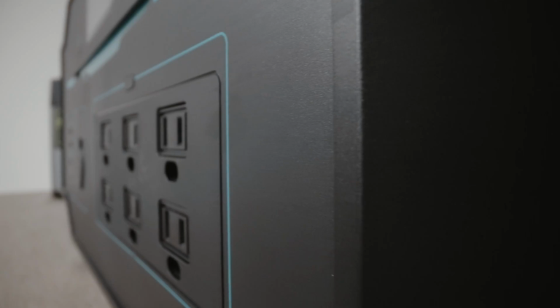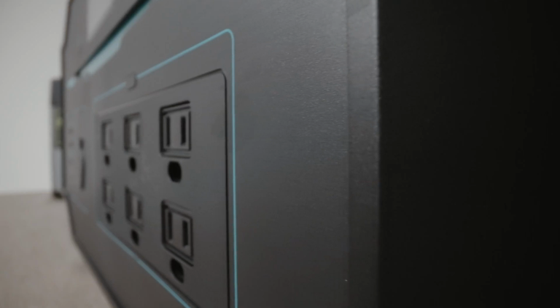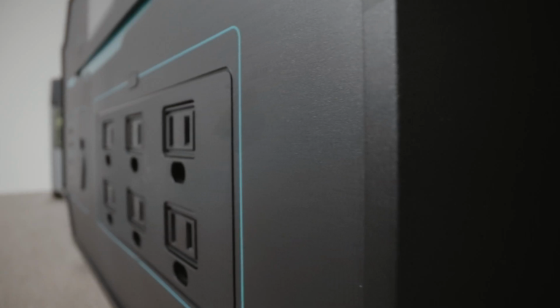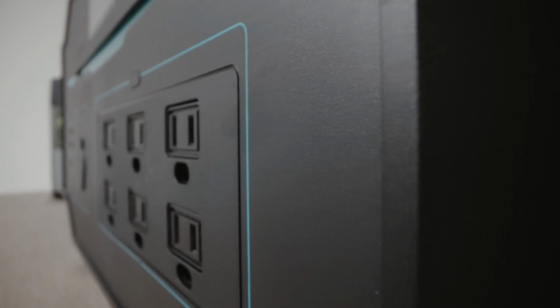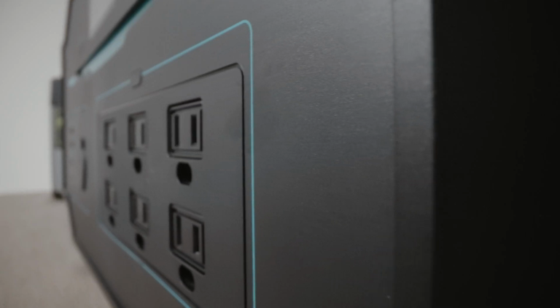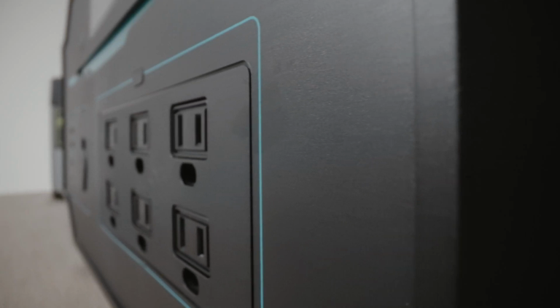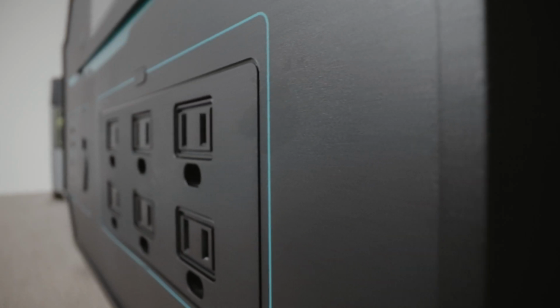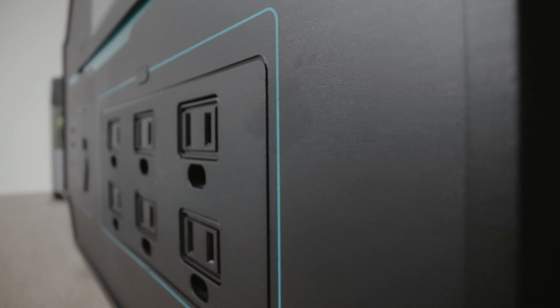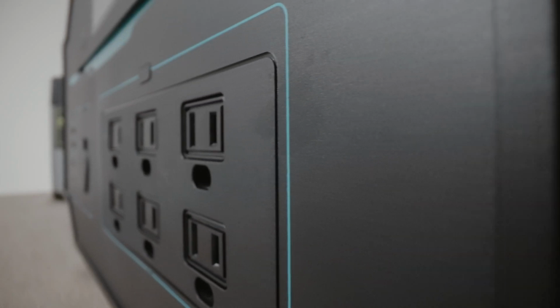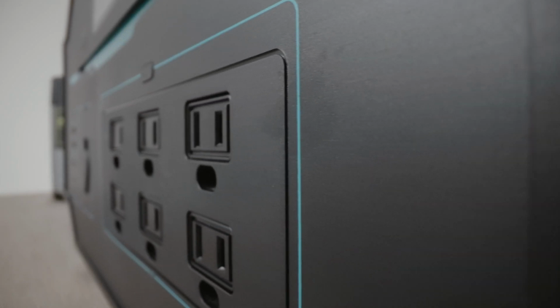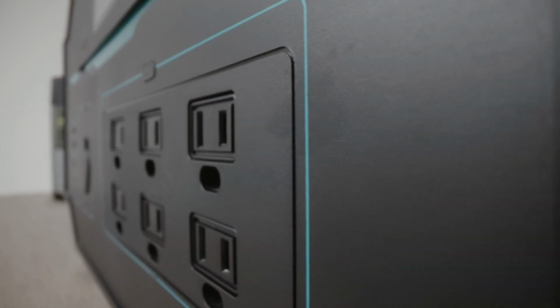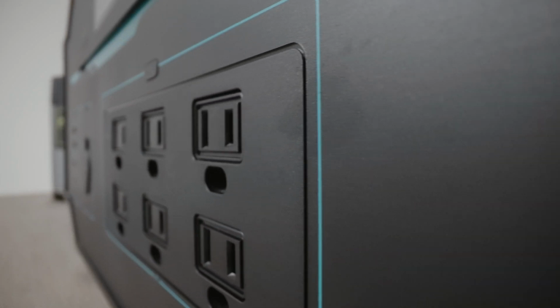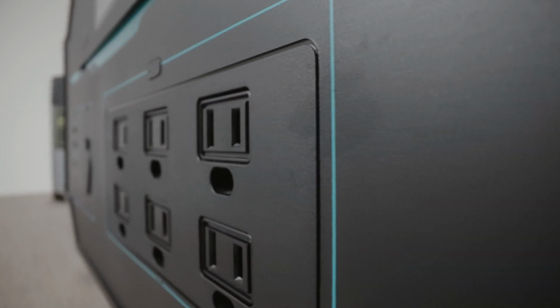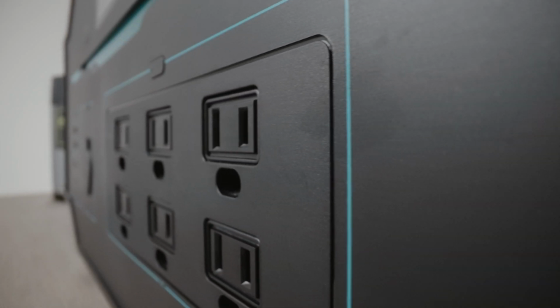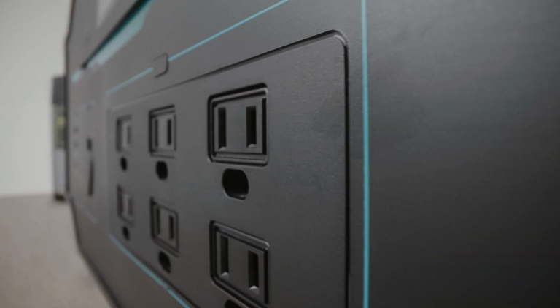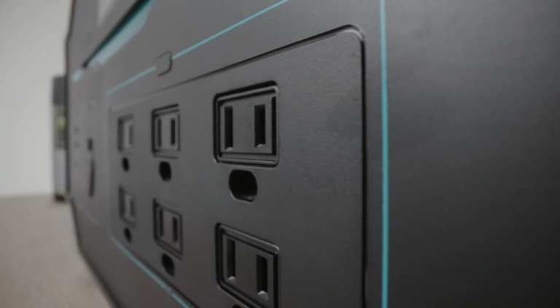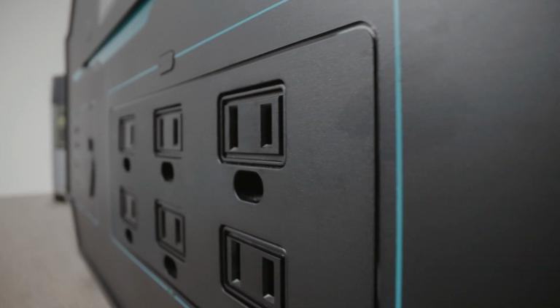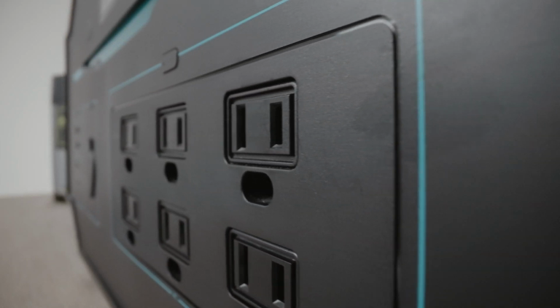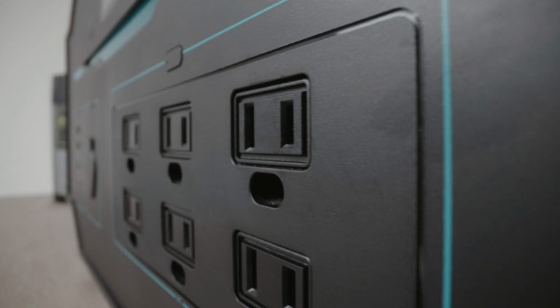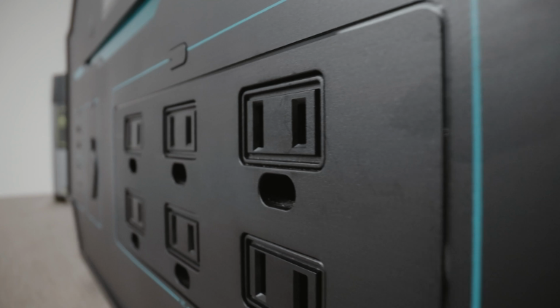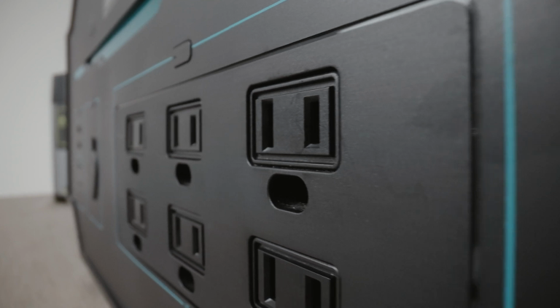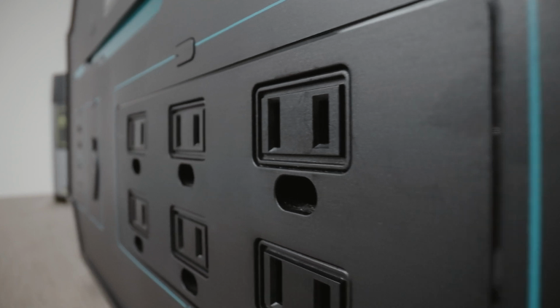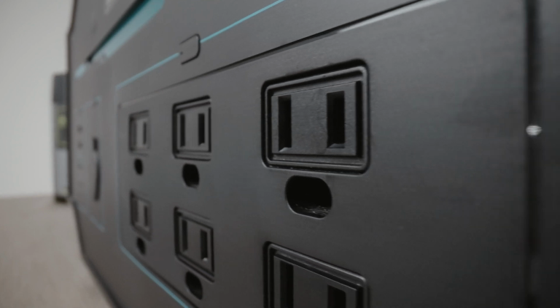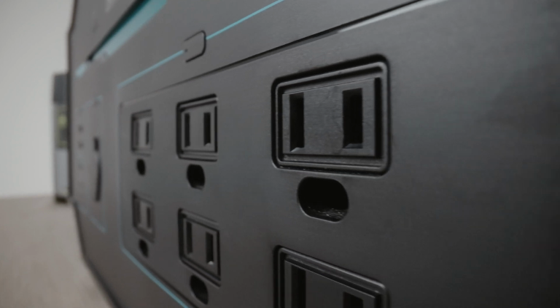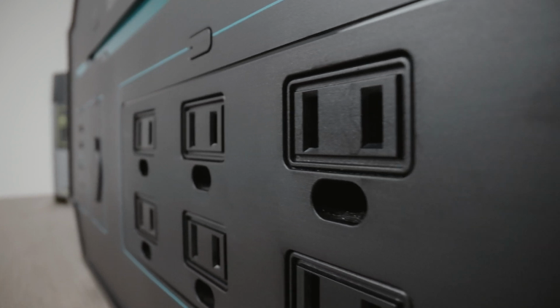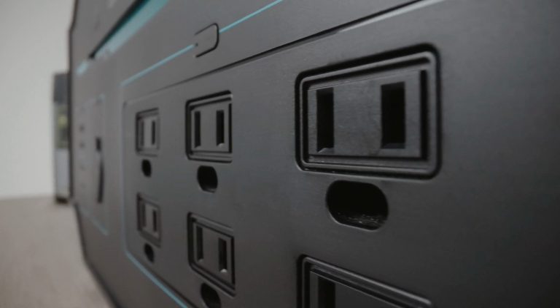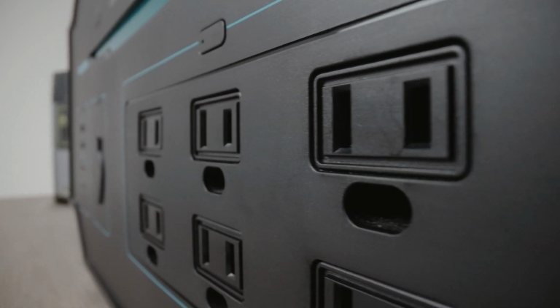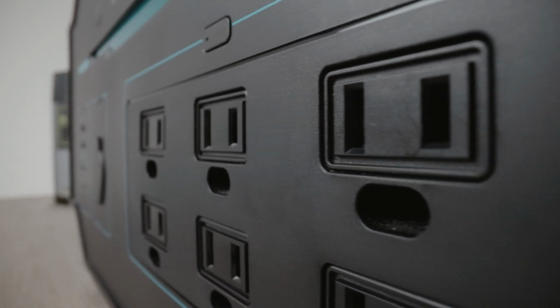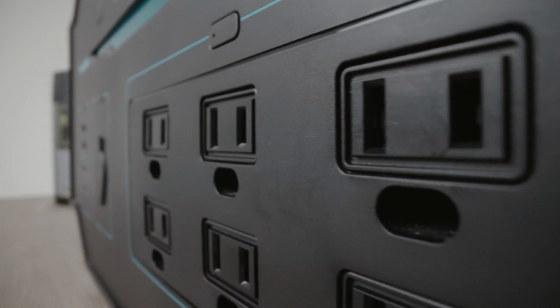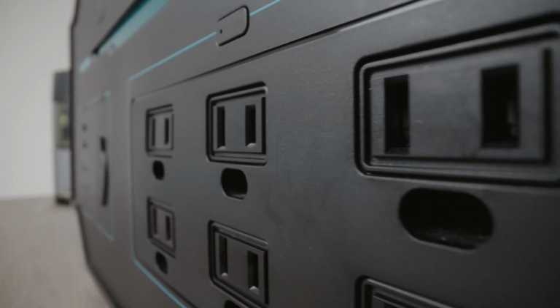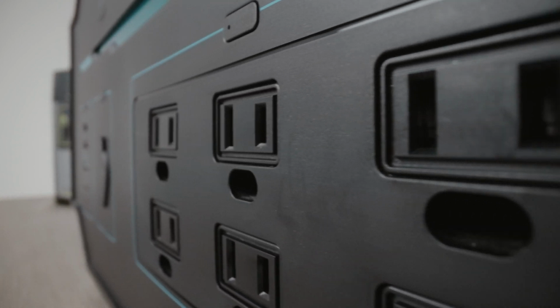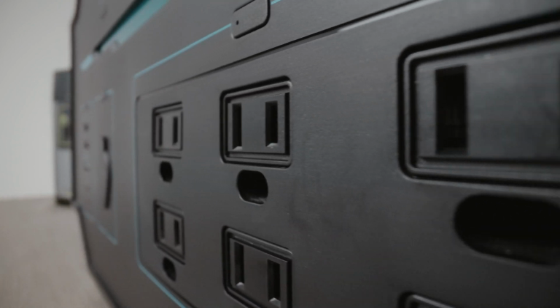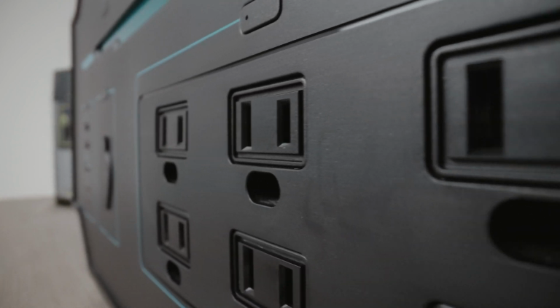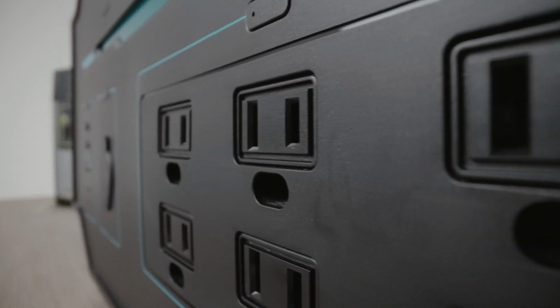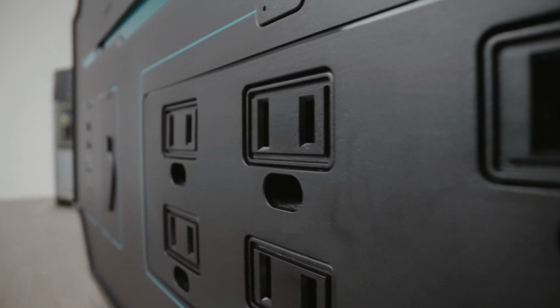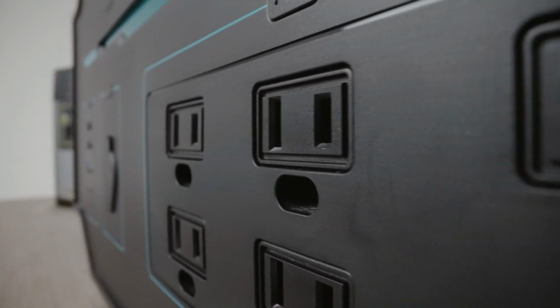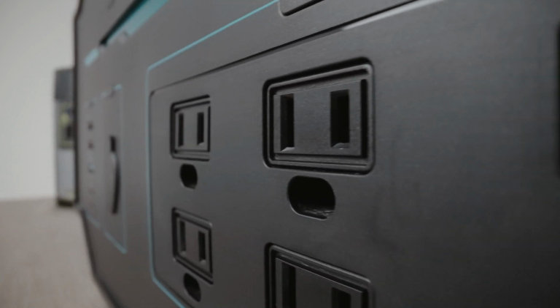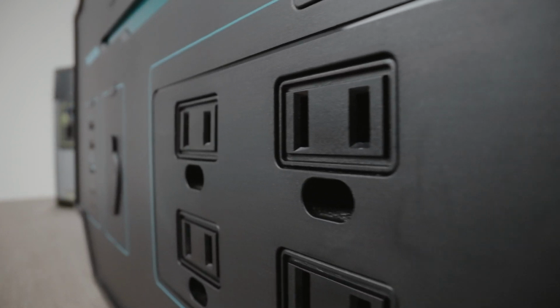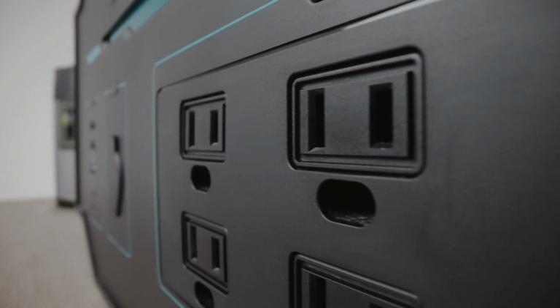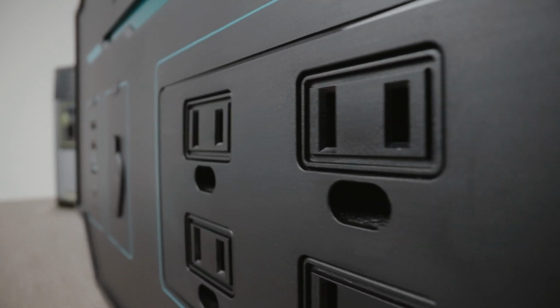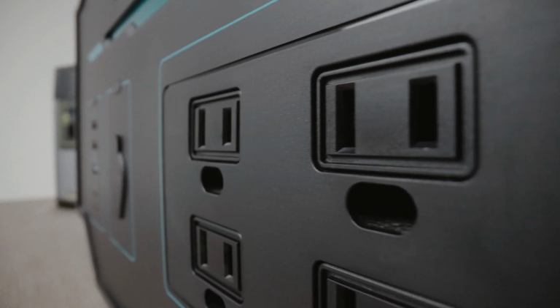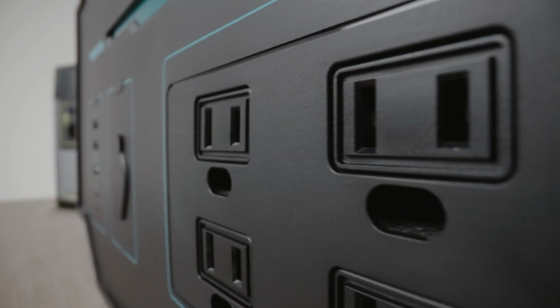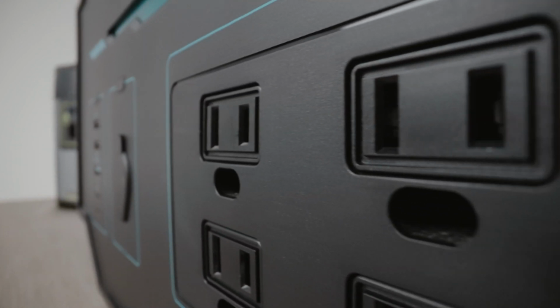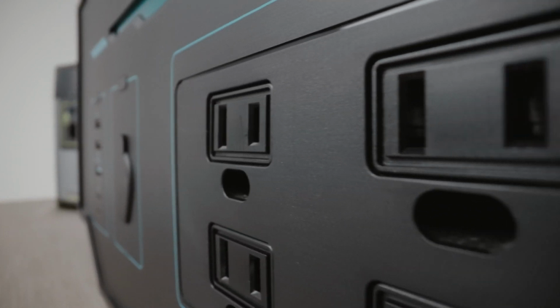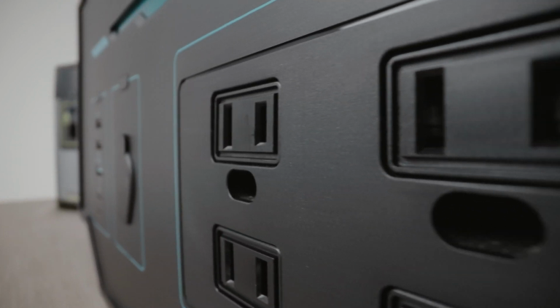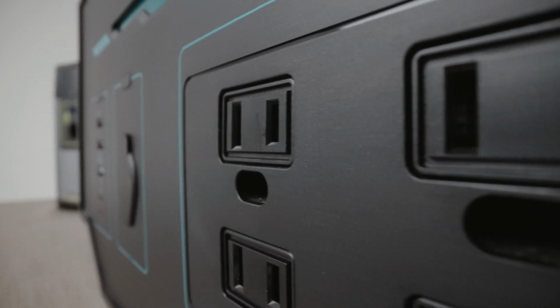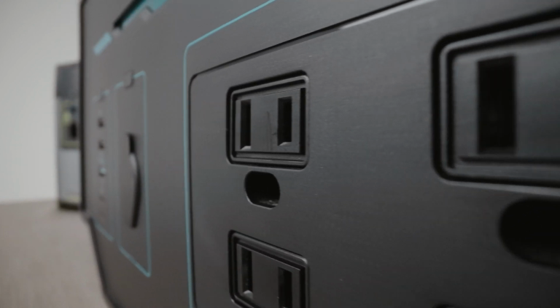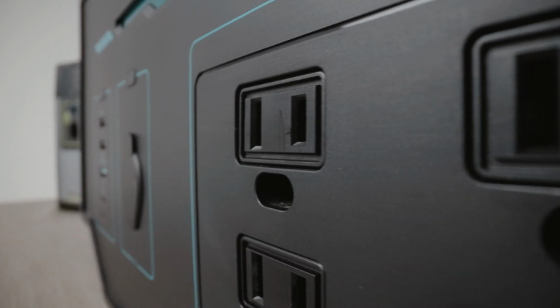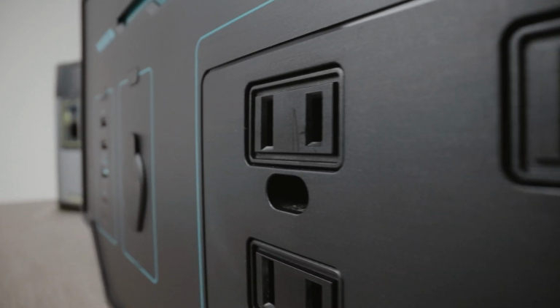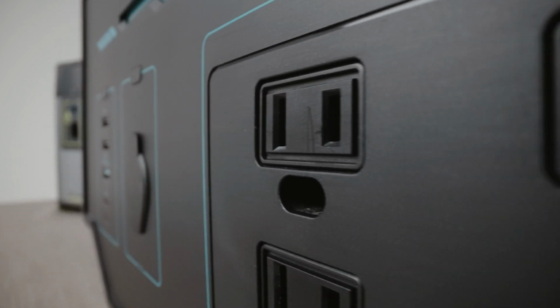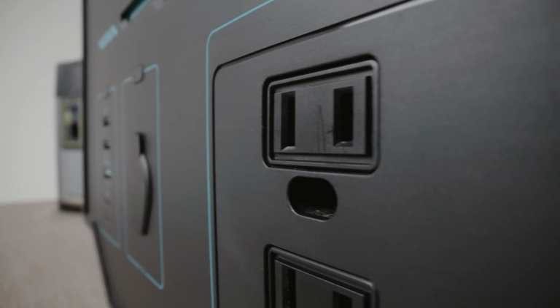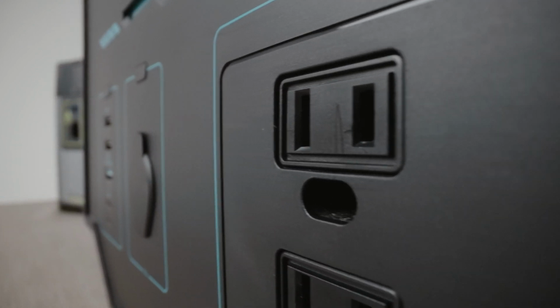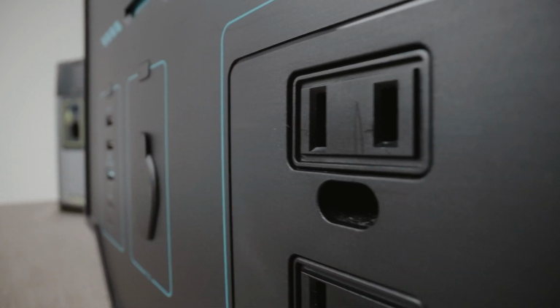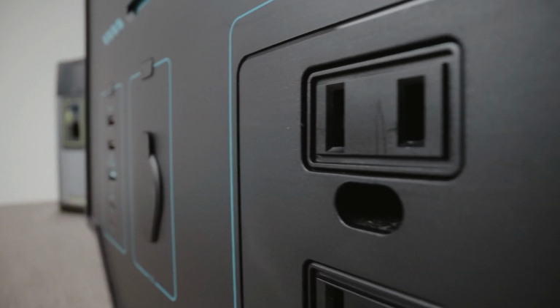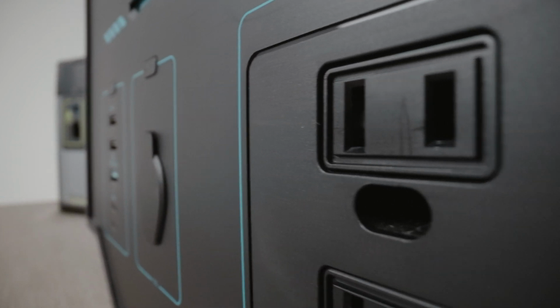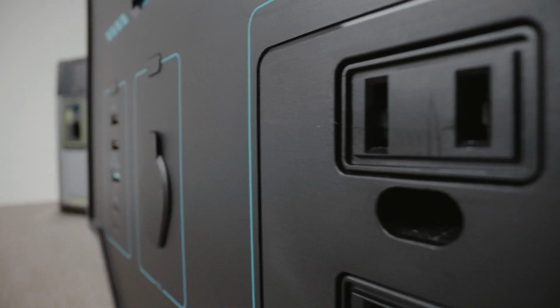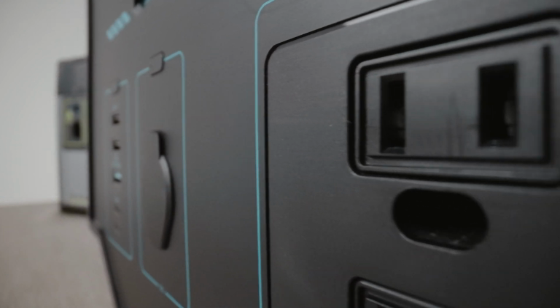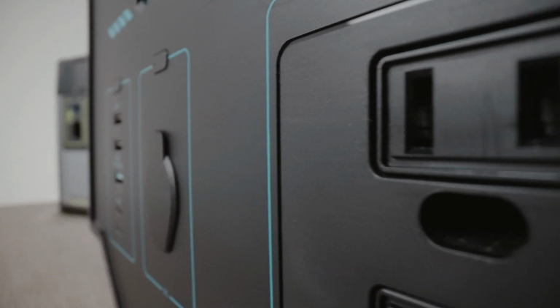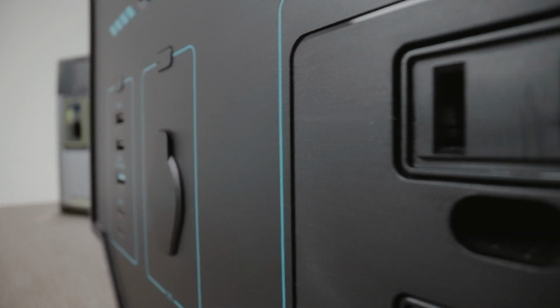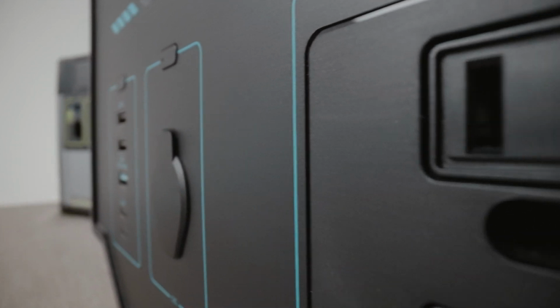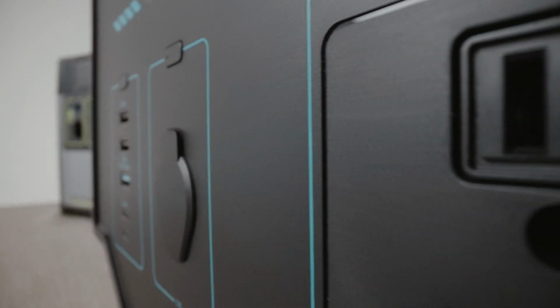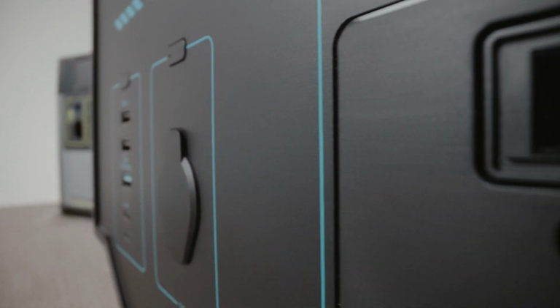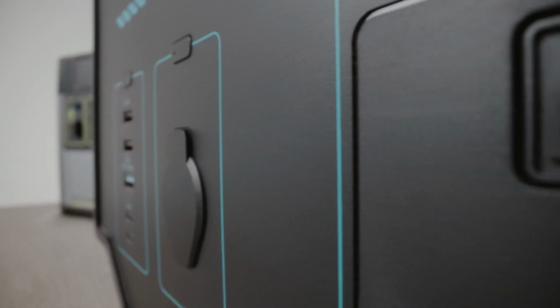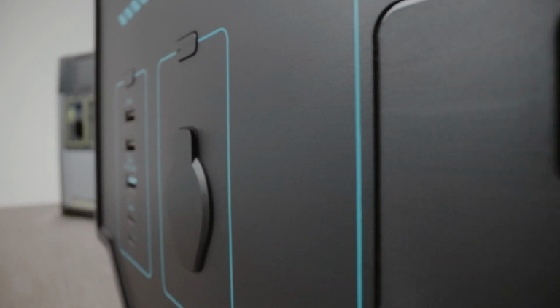The Renogy 1000 has many outputs: six AC outlets, five different DC outputs, and a cigarette lighter port.